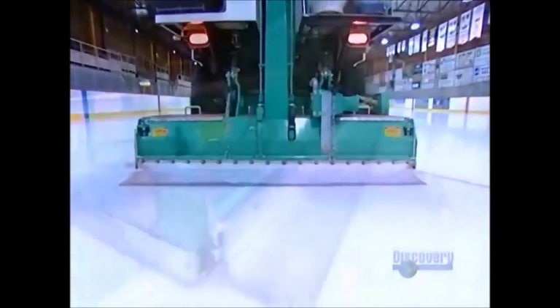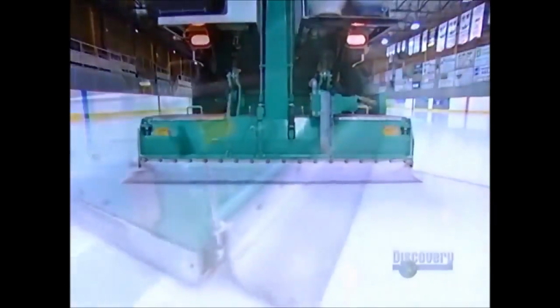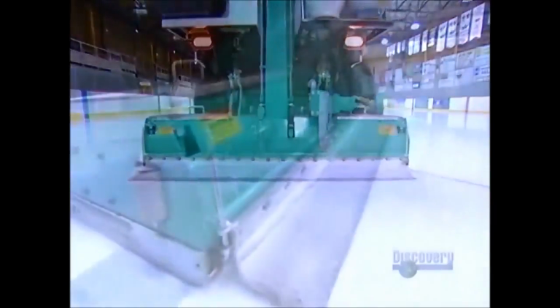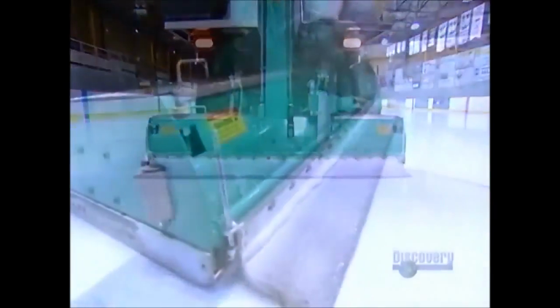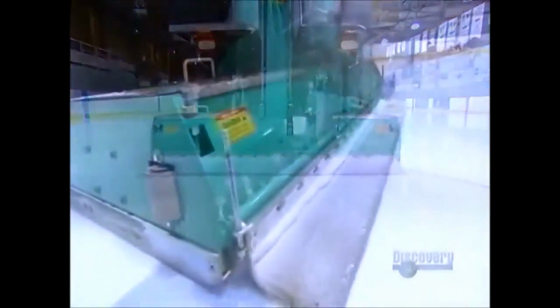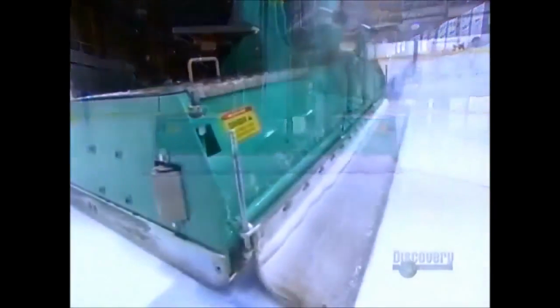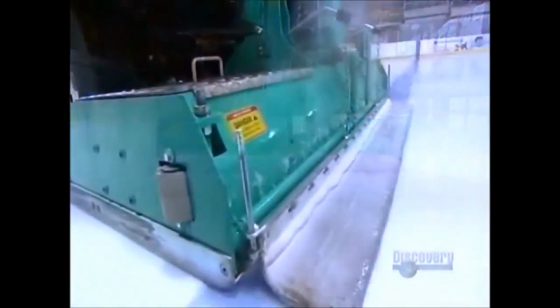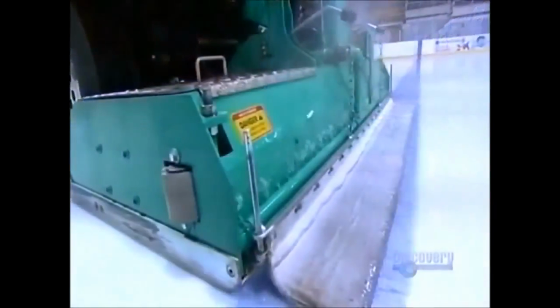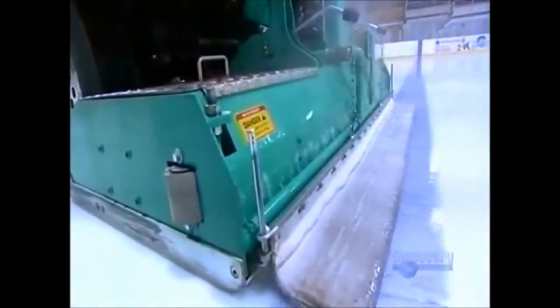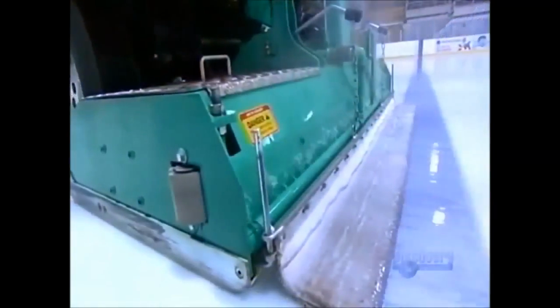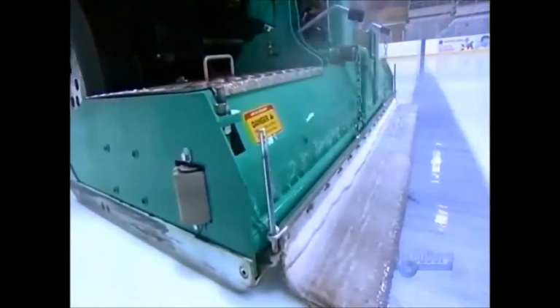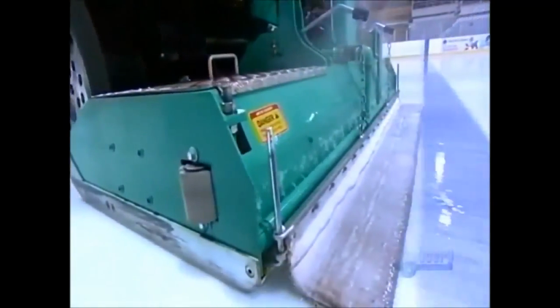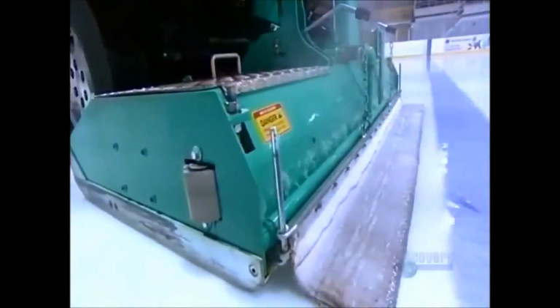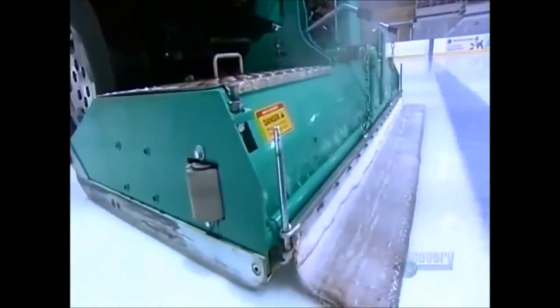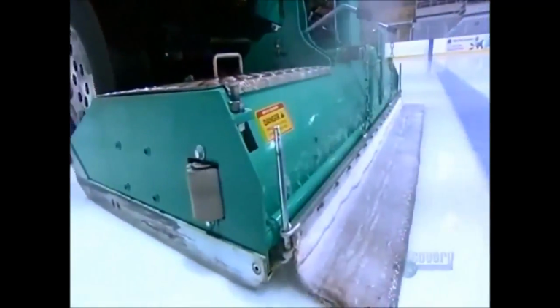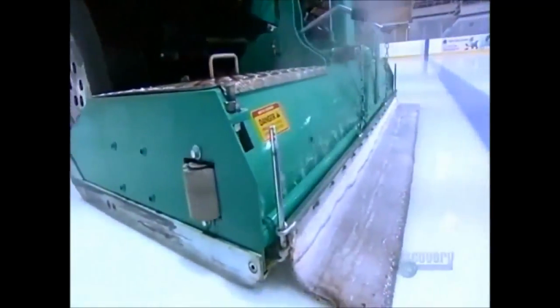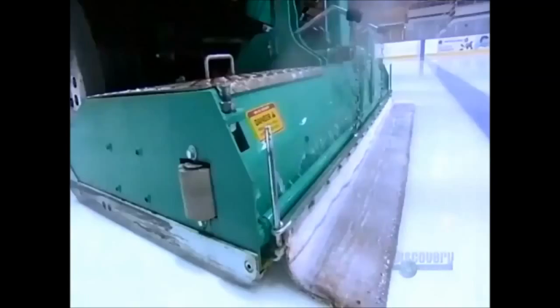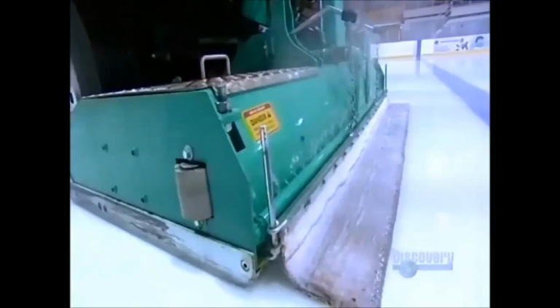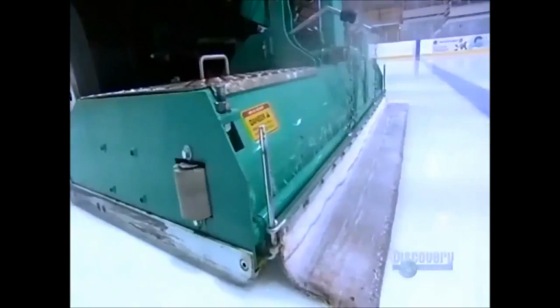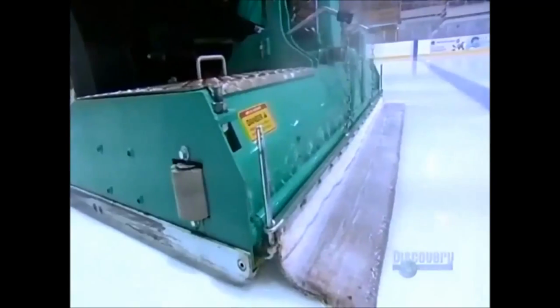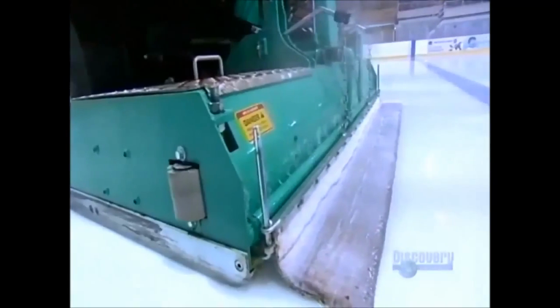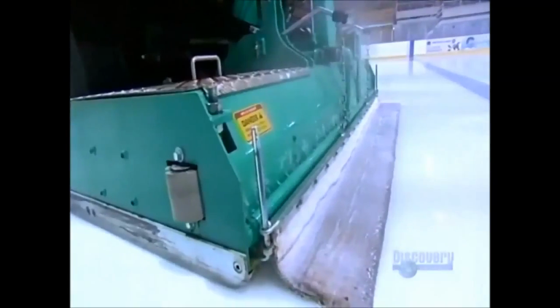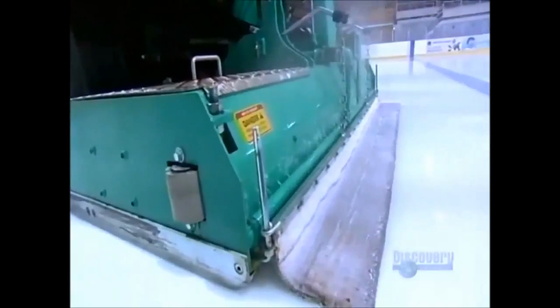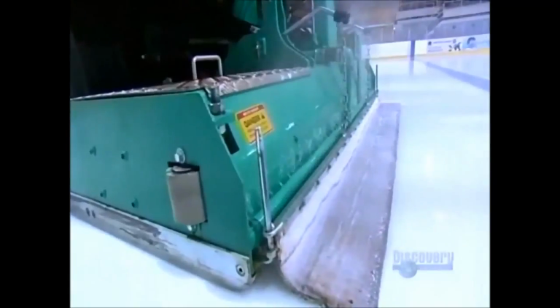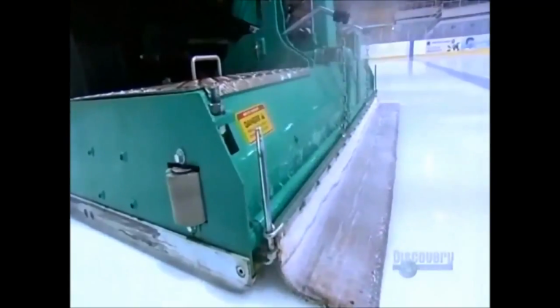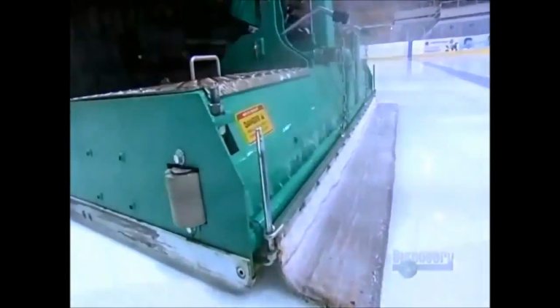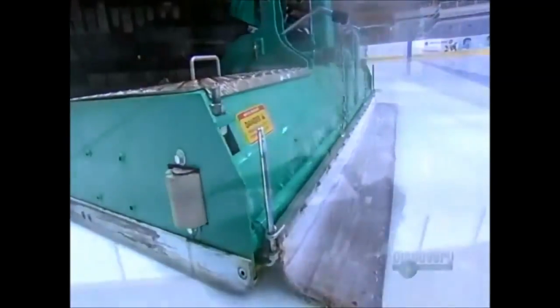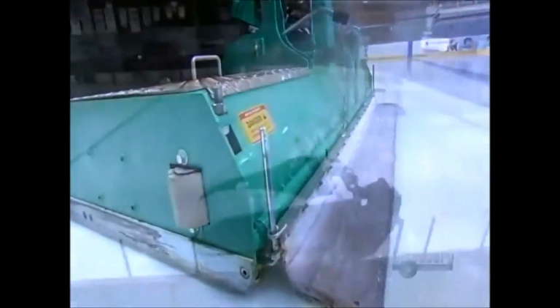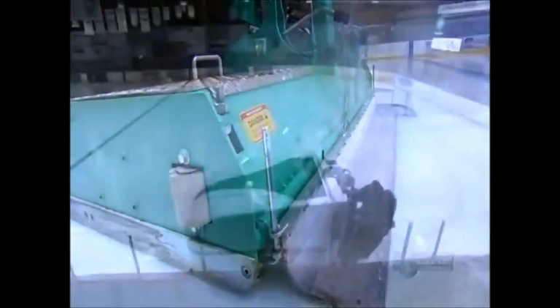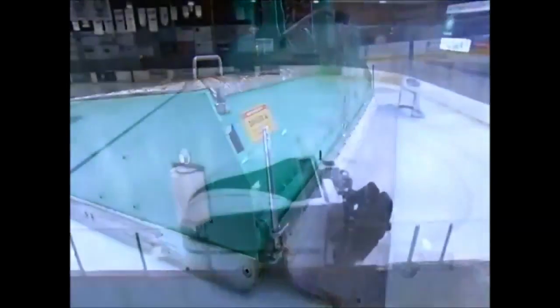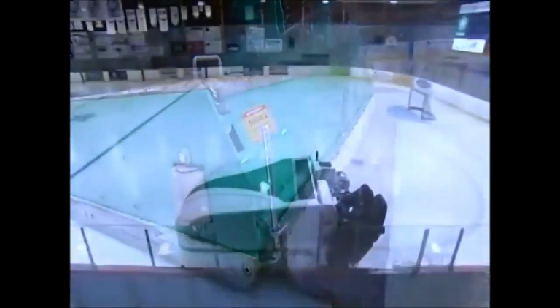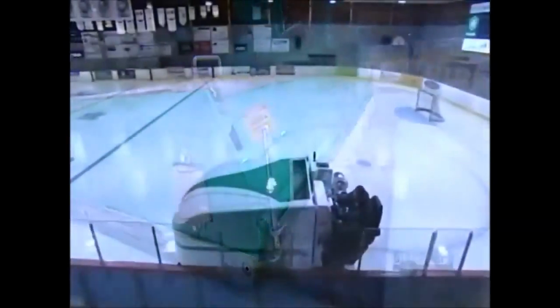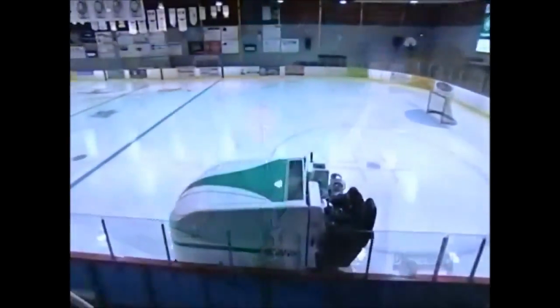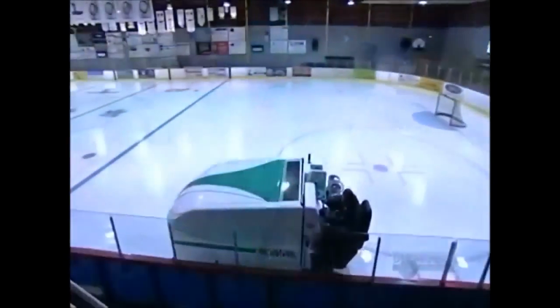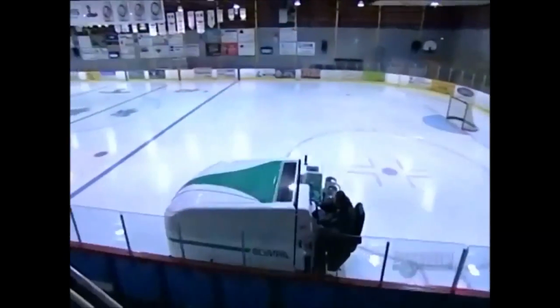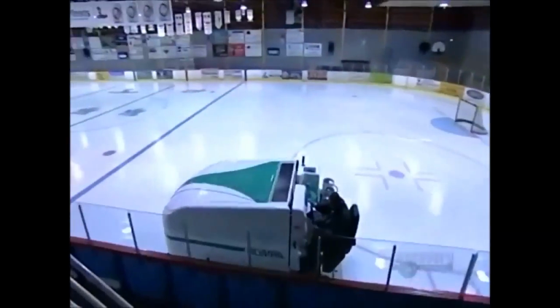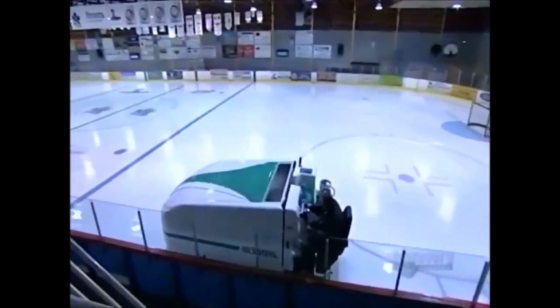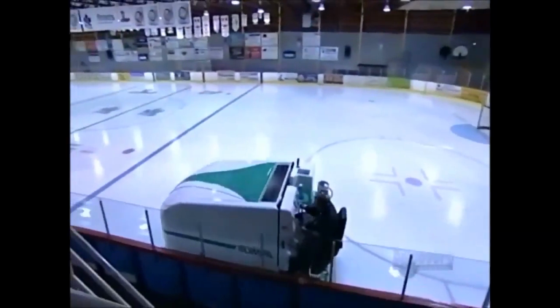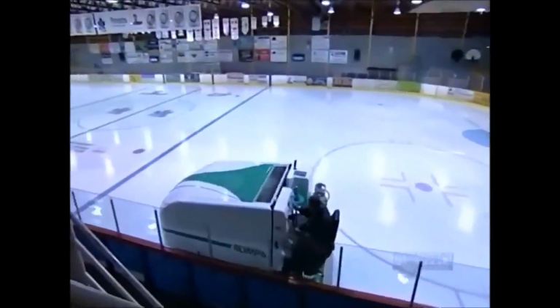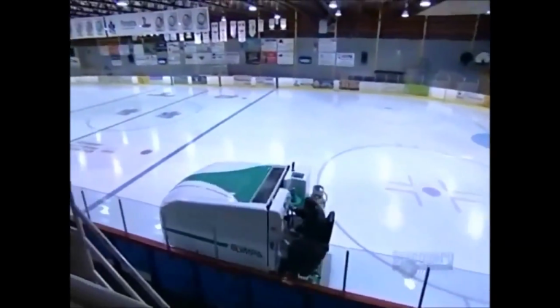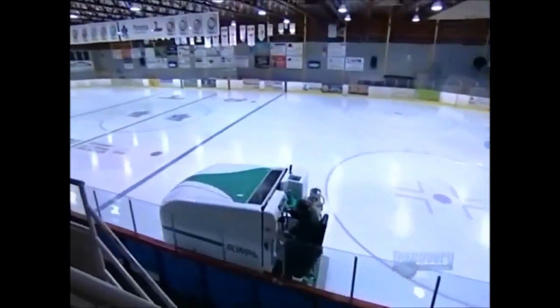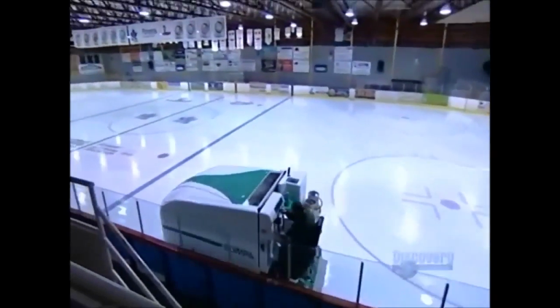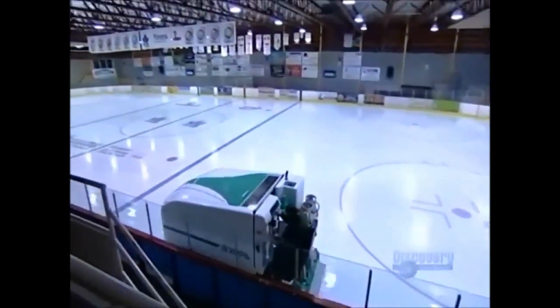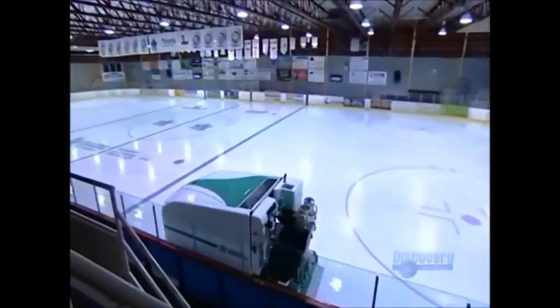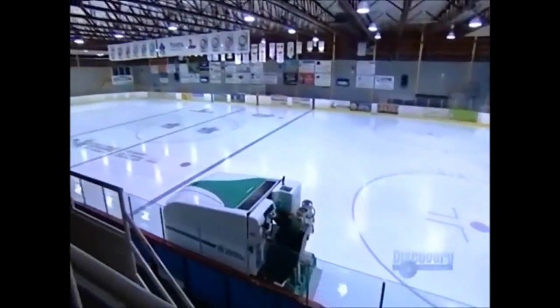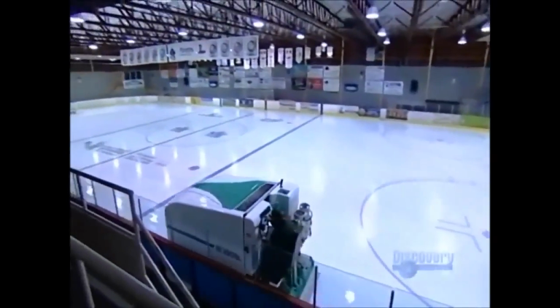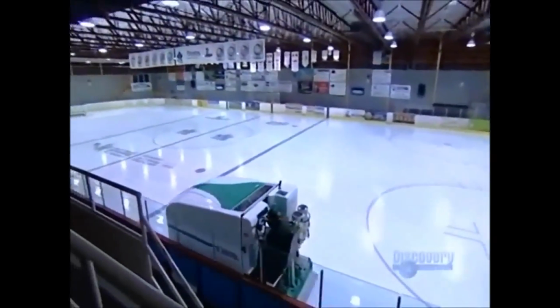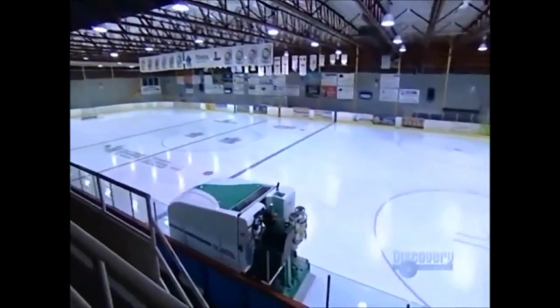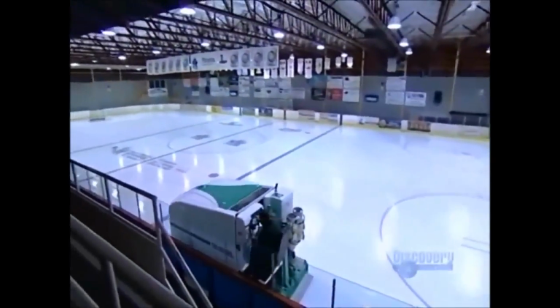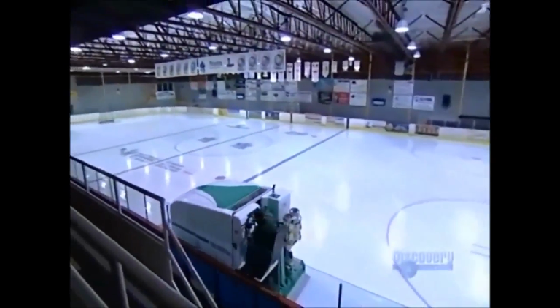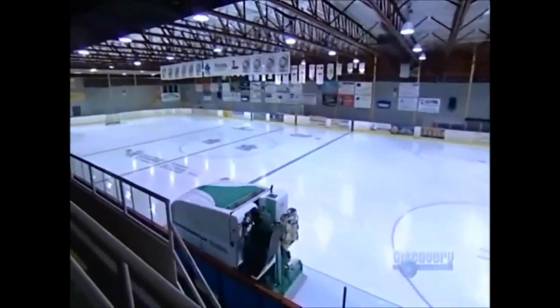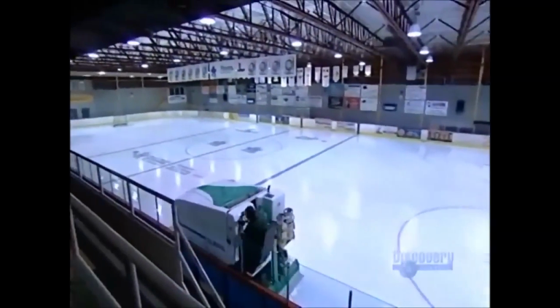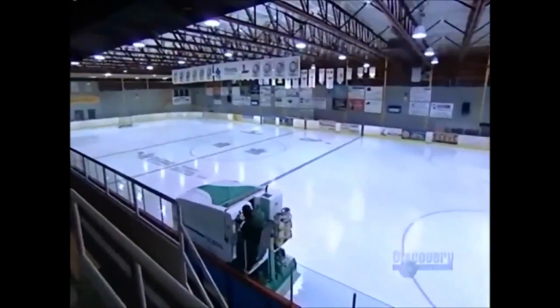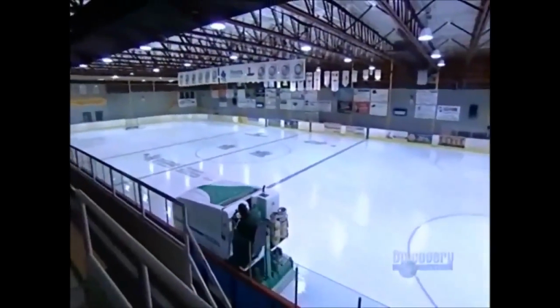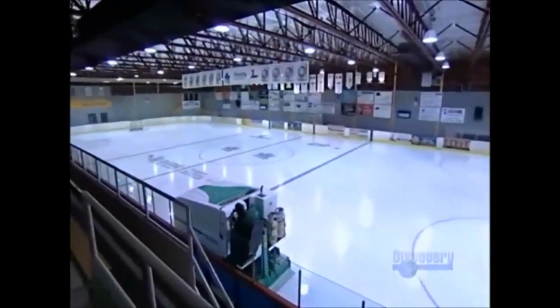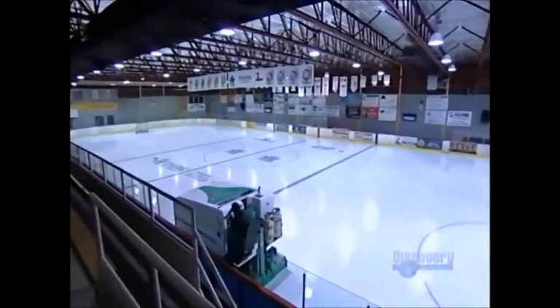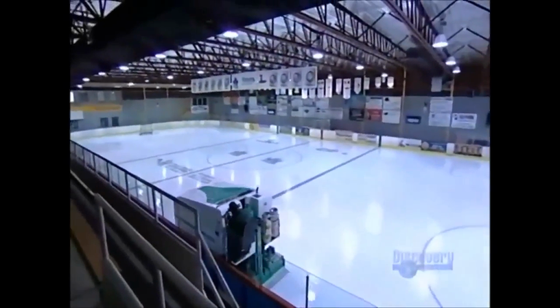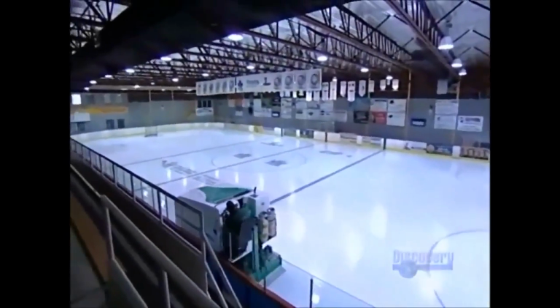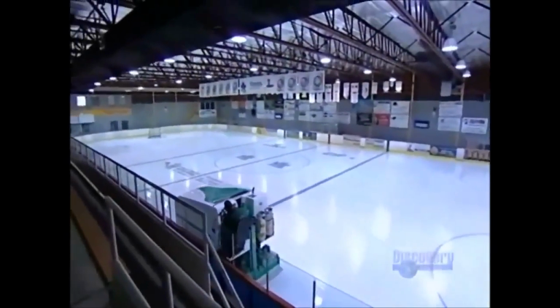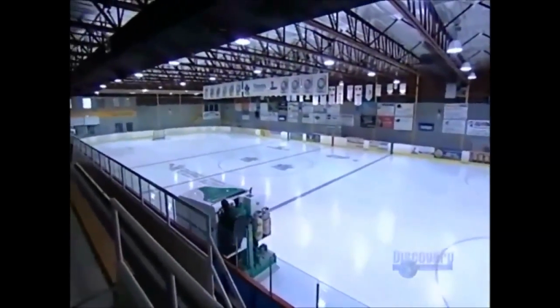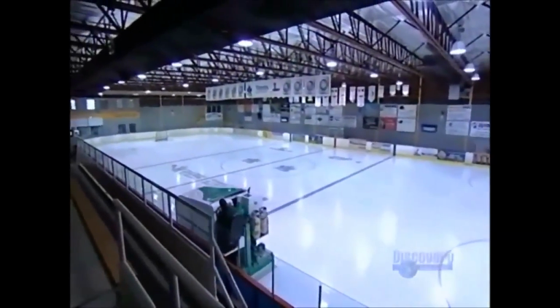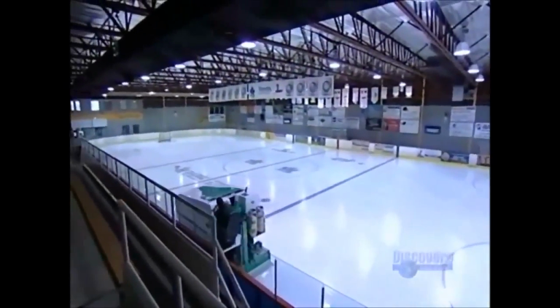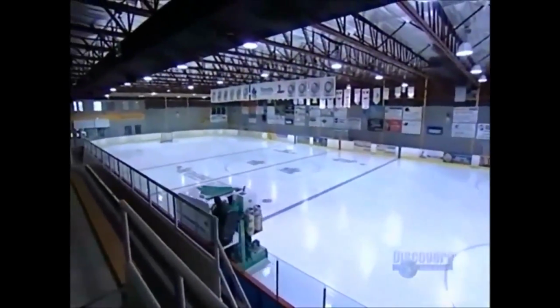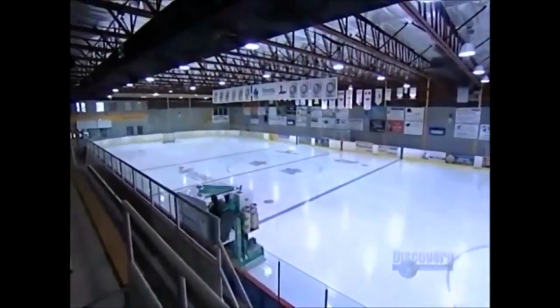The ice resurfacer is in a league of its own, scraping, cleaning and flooding the ice in just a few turns around the rink.